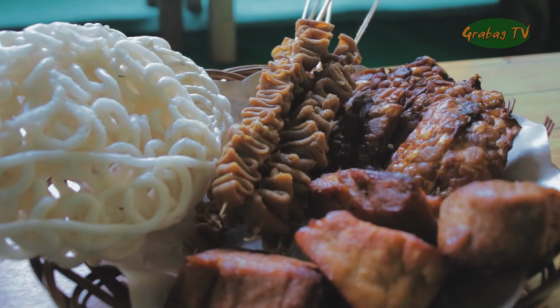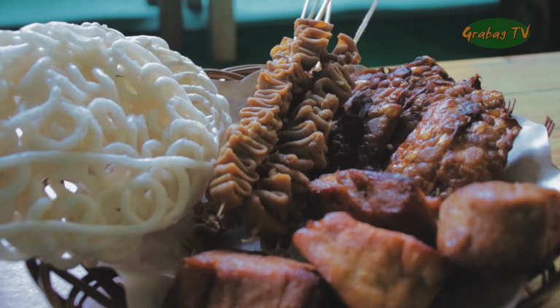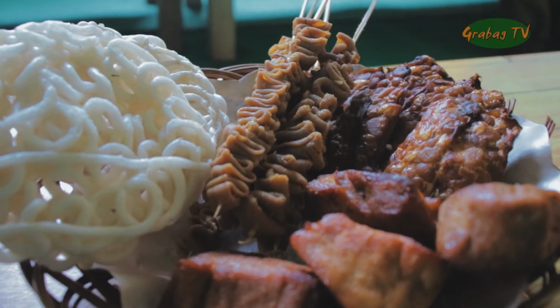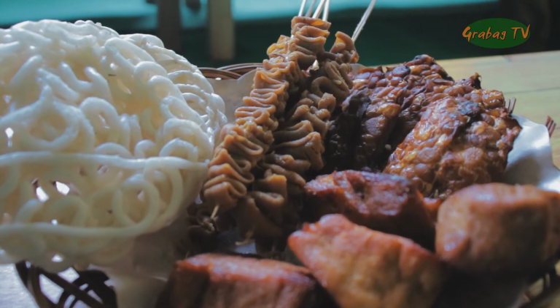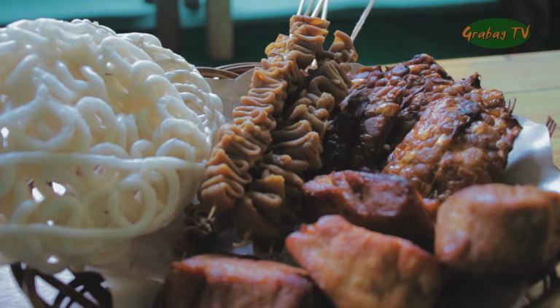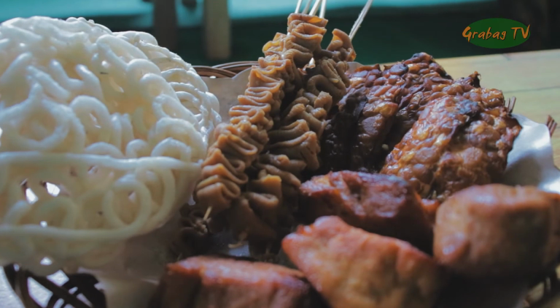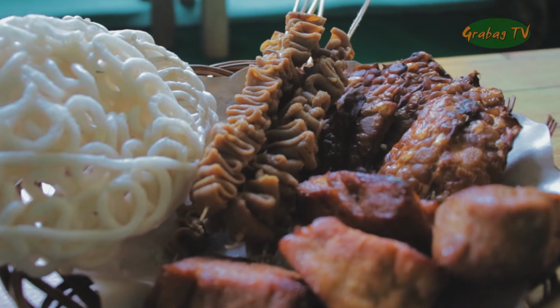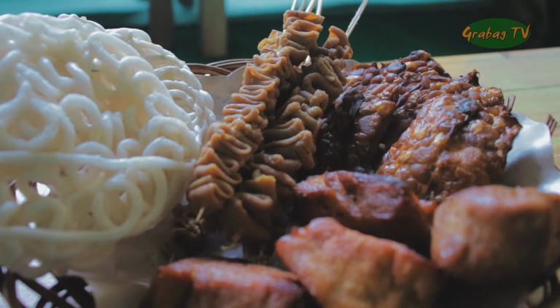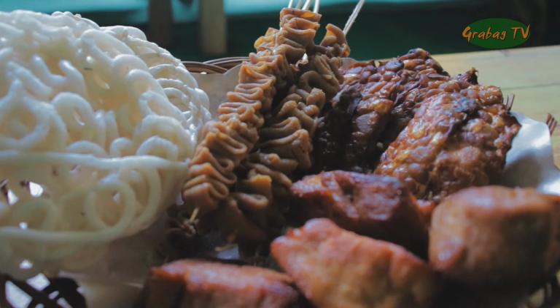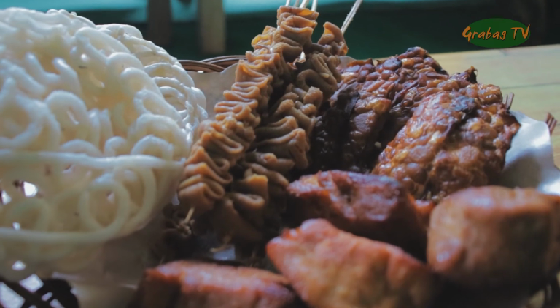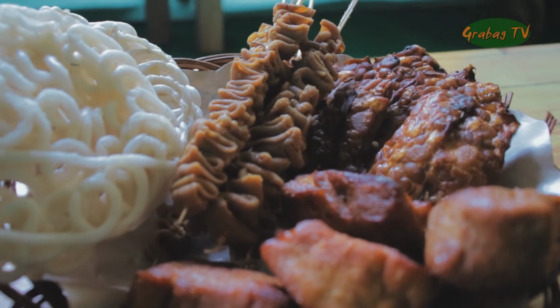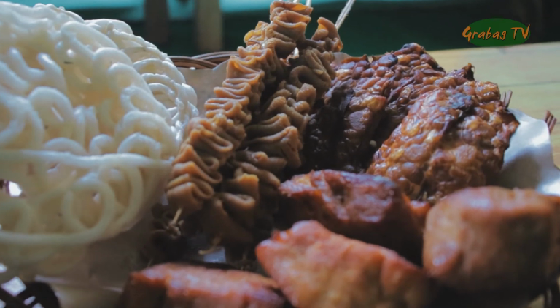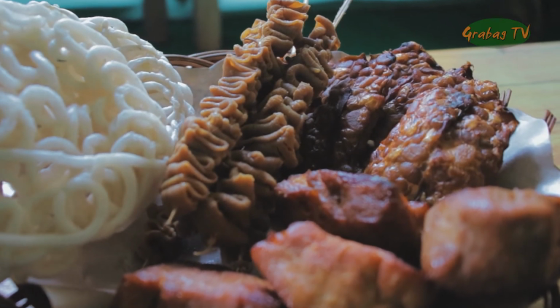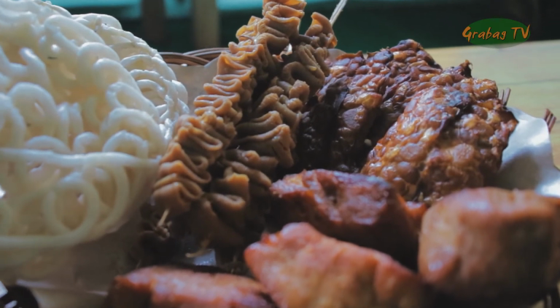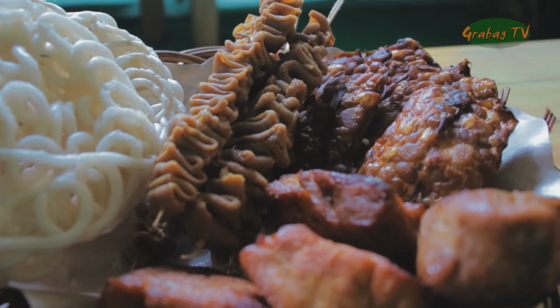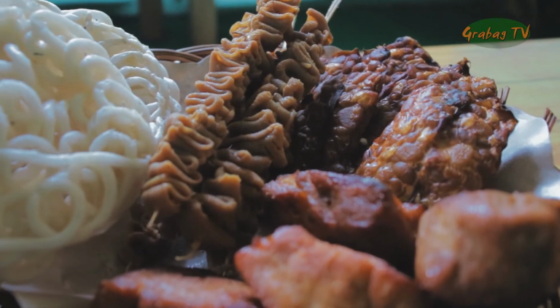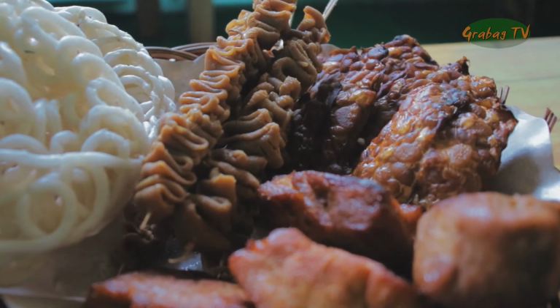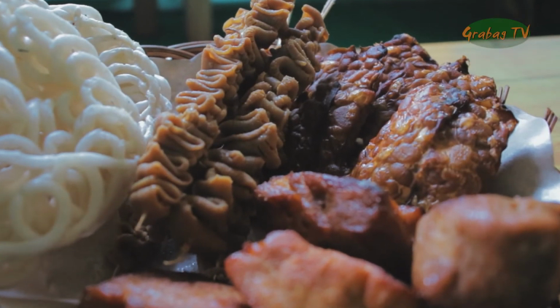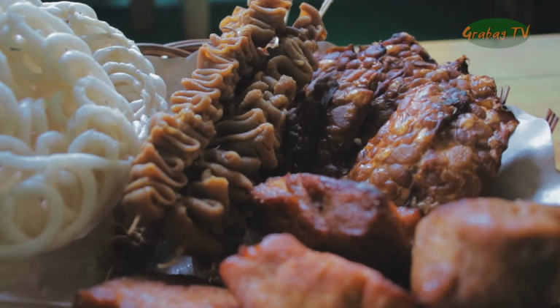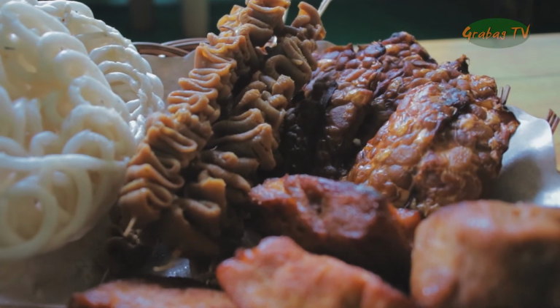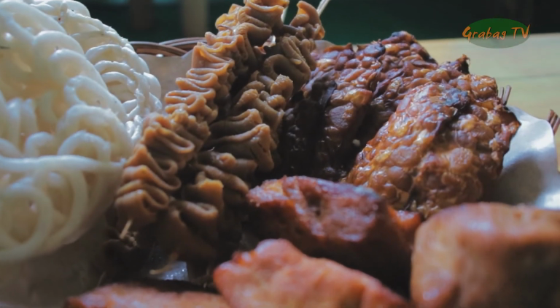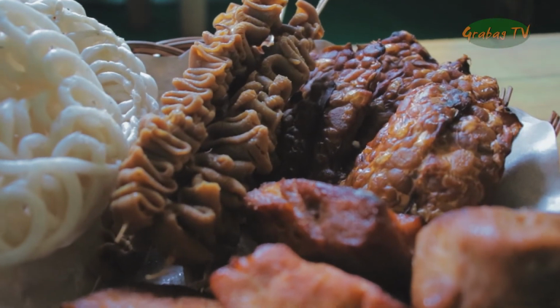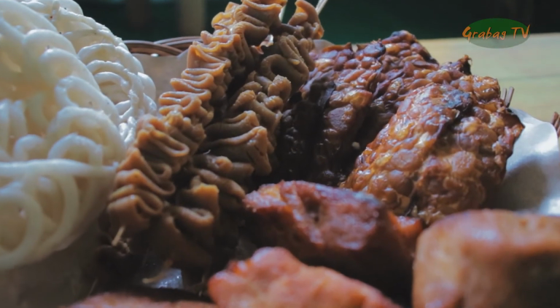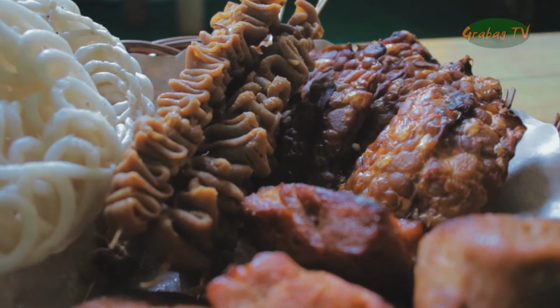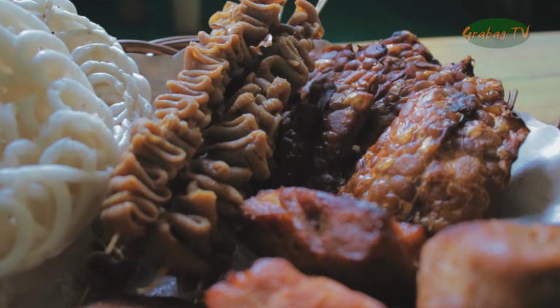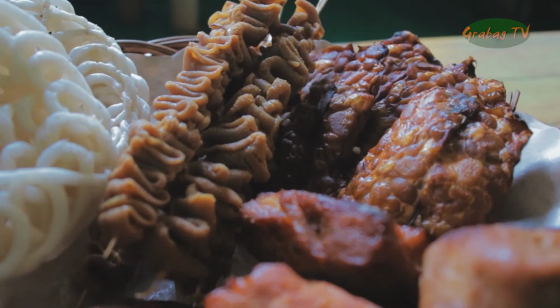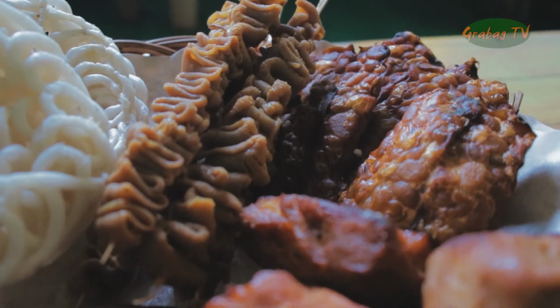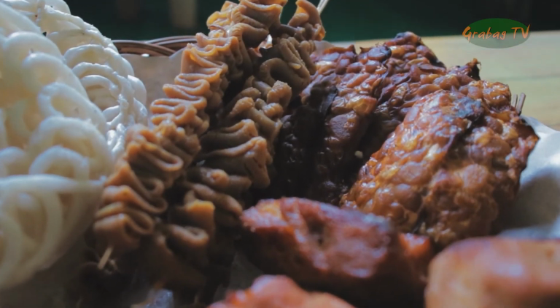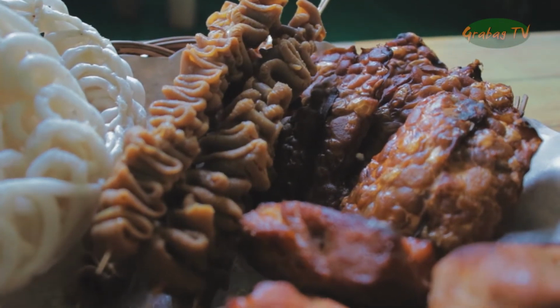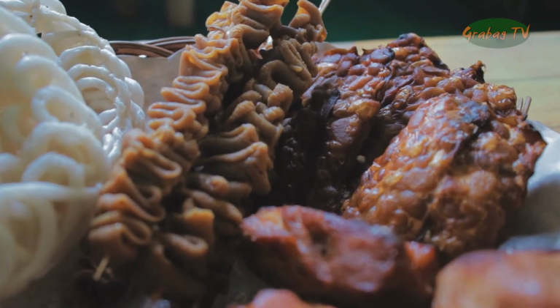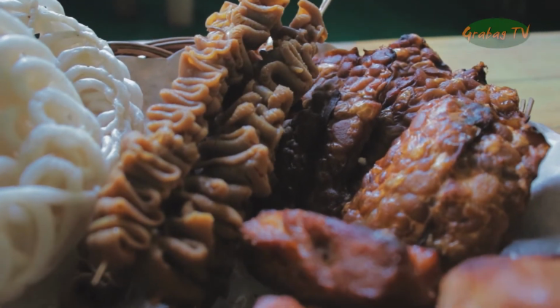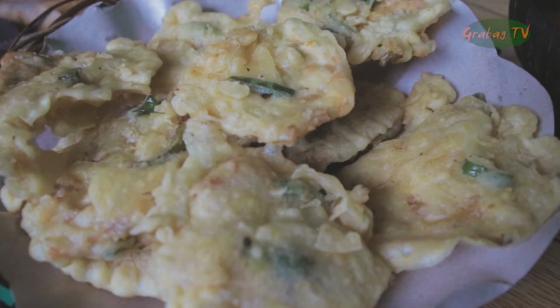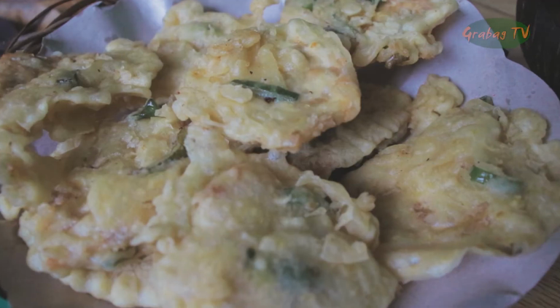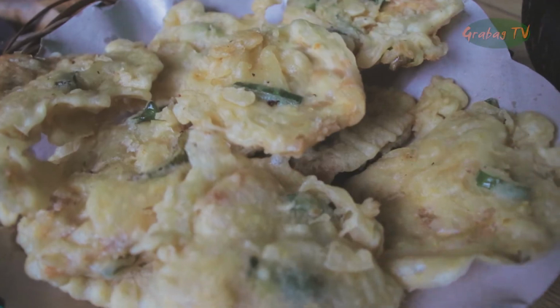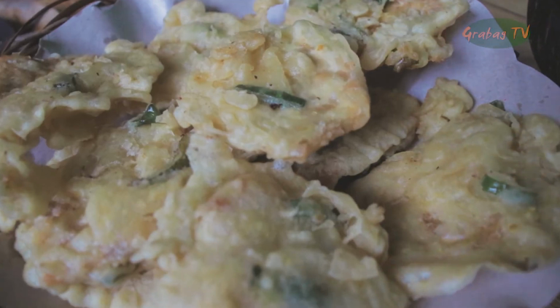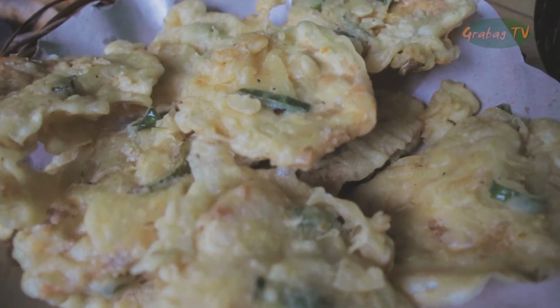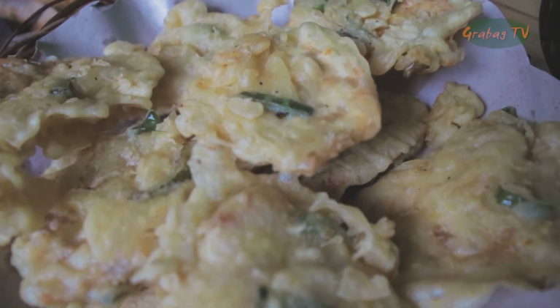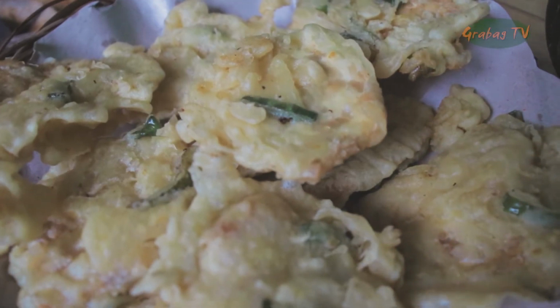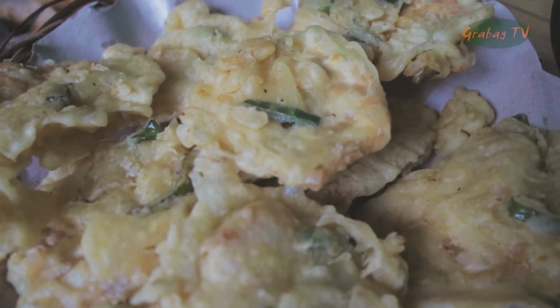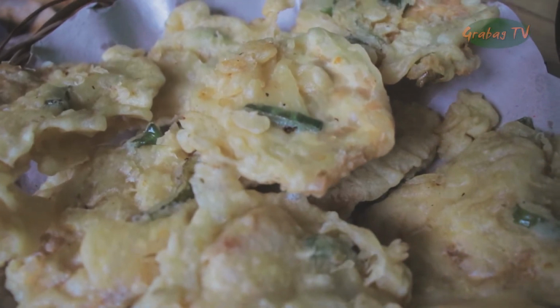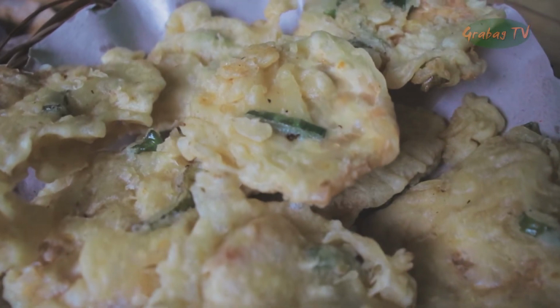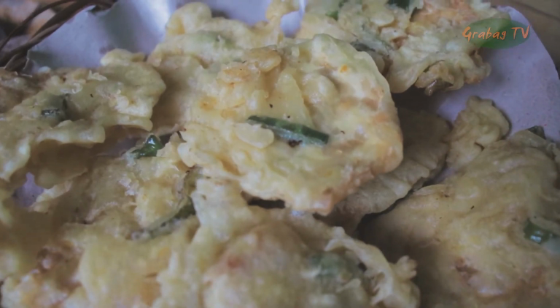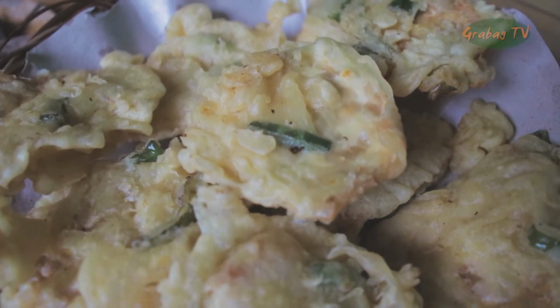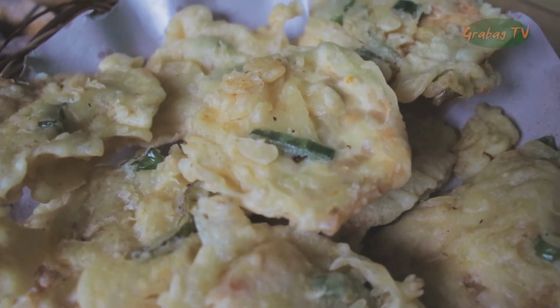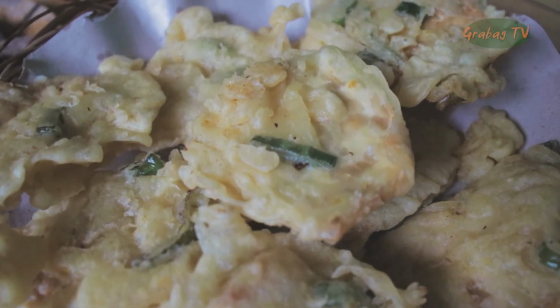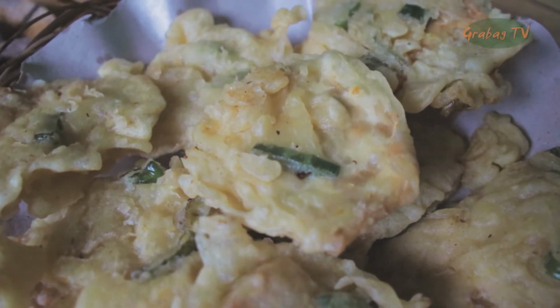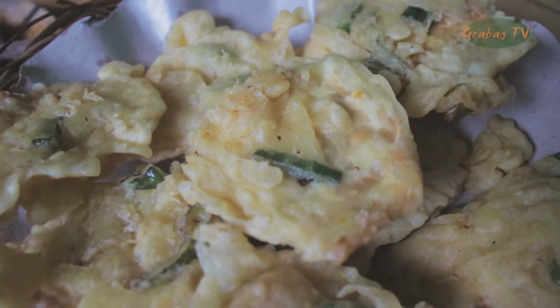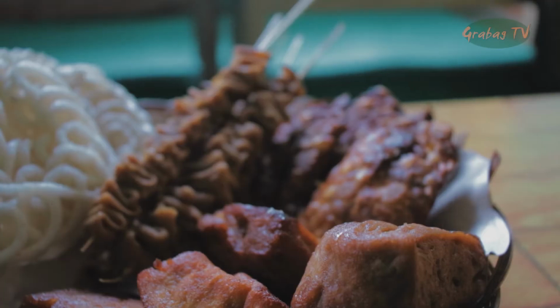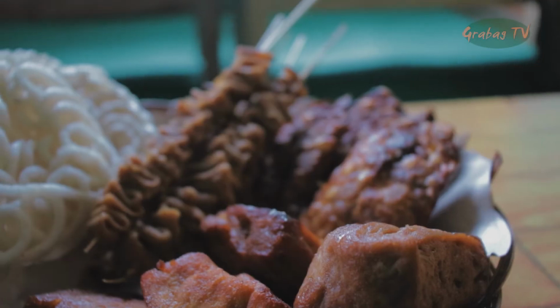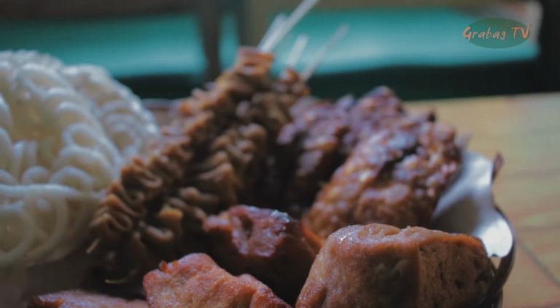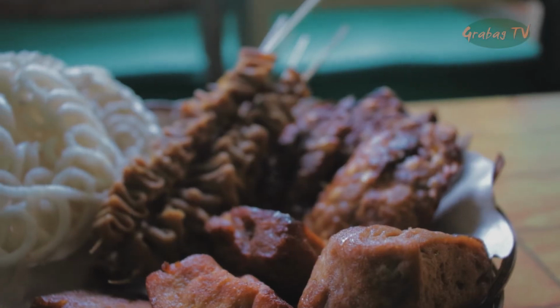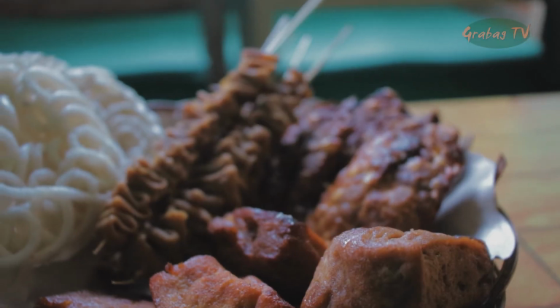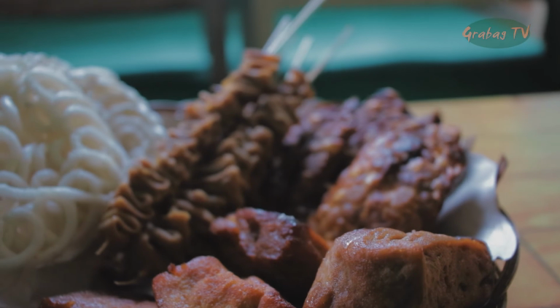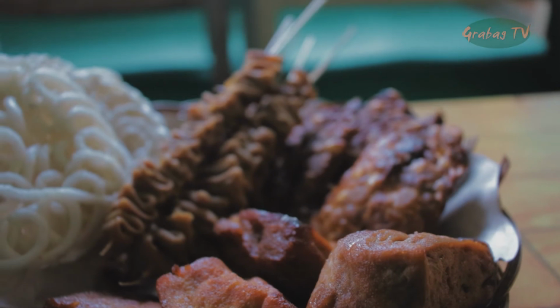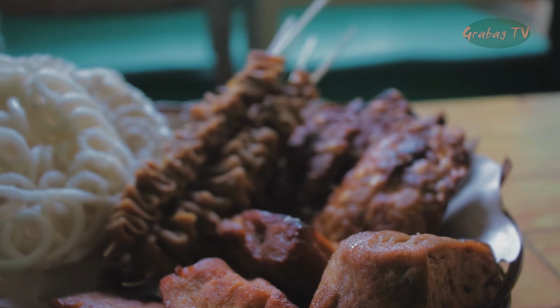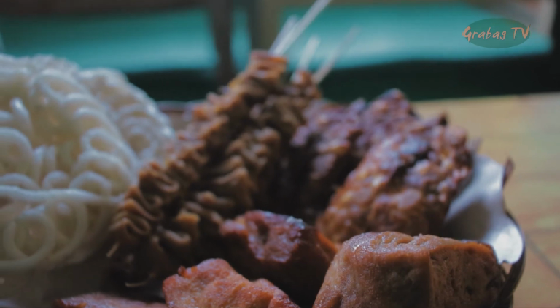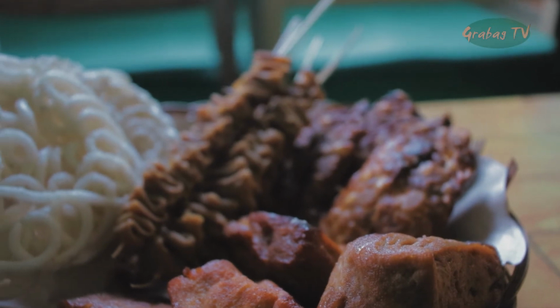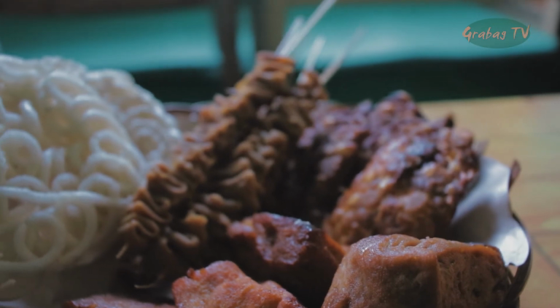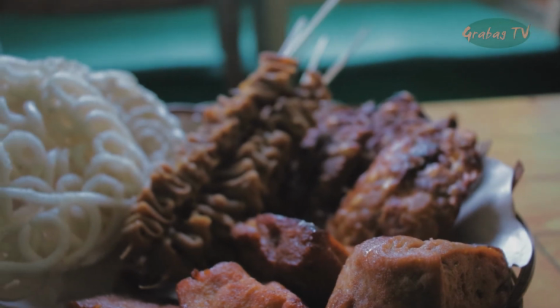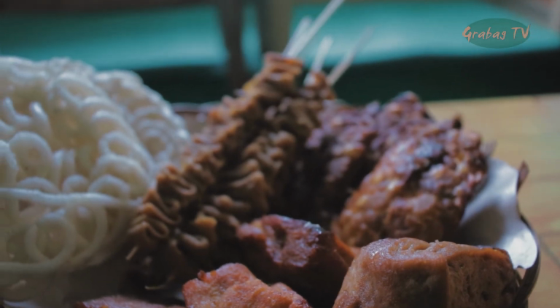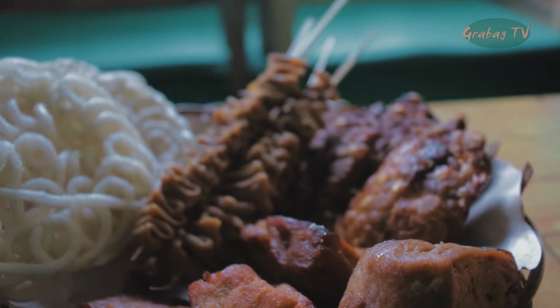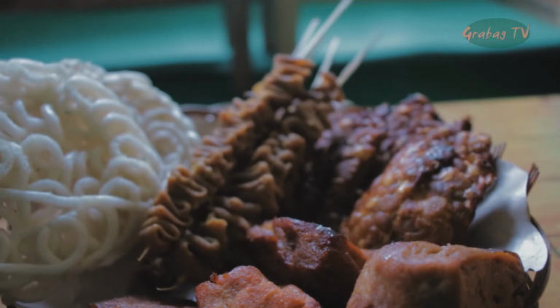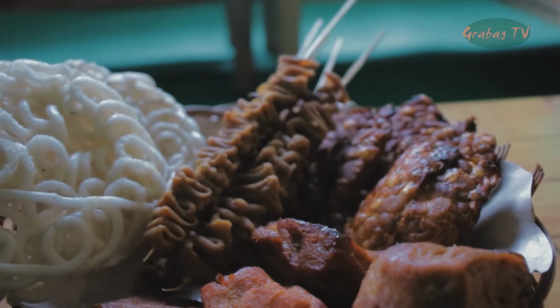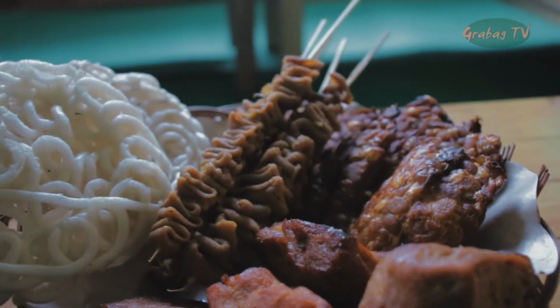Untuk pelengkapnya, ada sate usus, gorengan, tahu tempe, dan kerupuk.